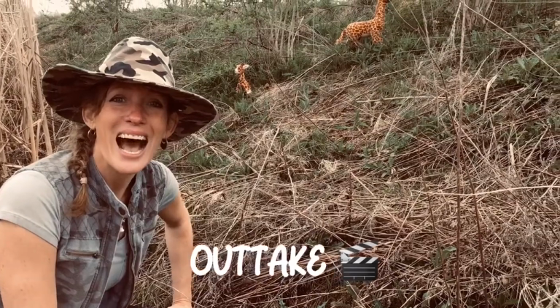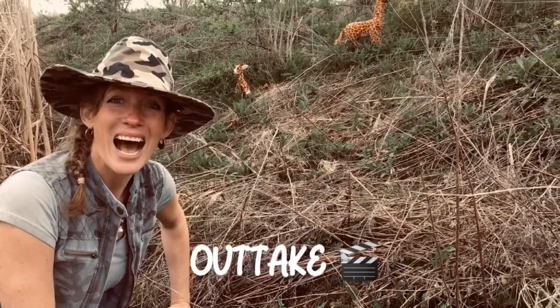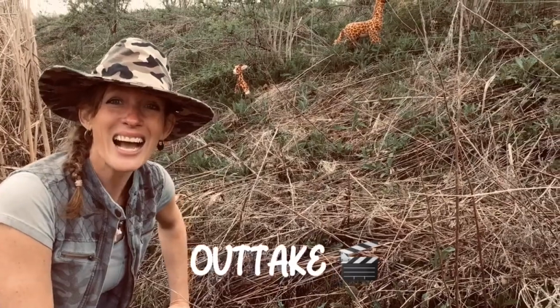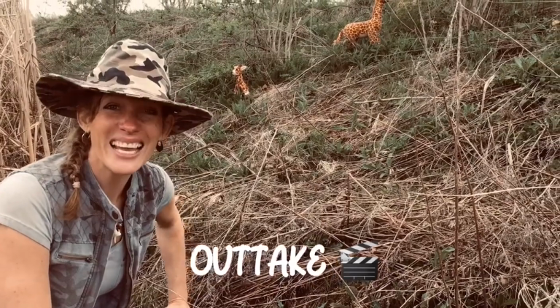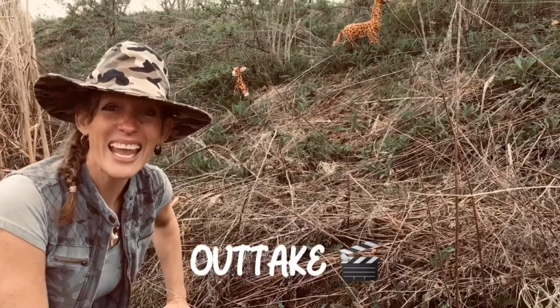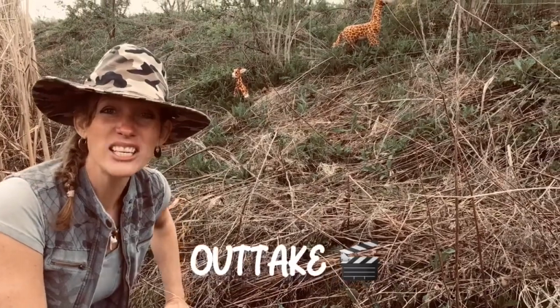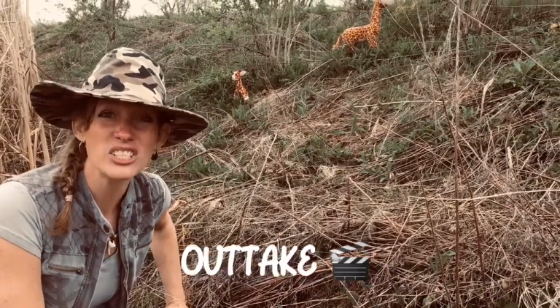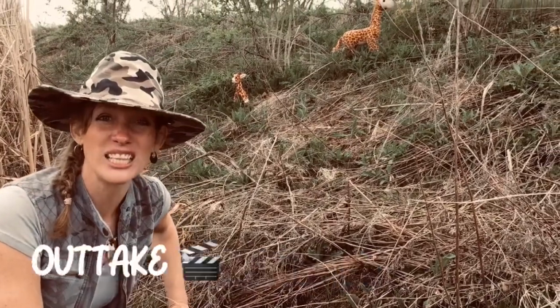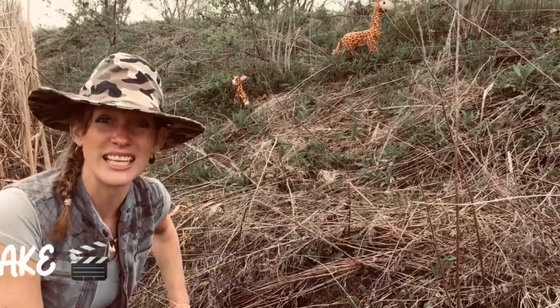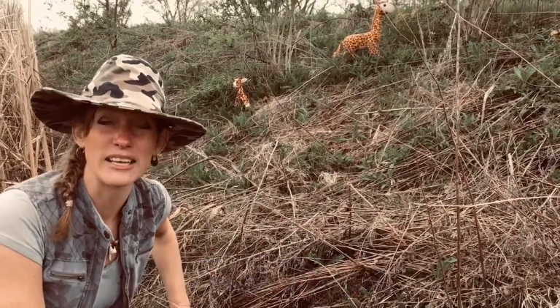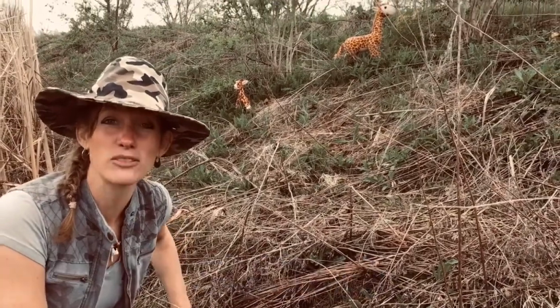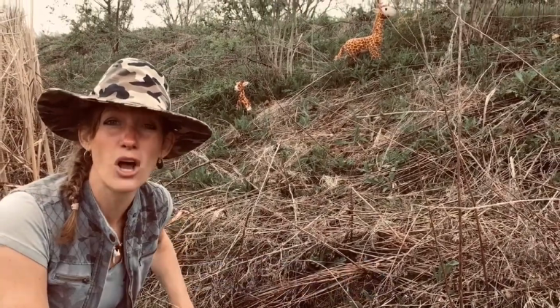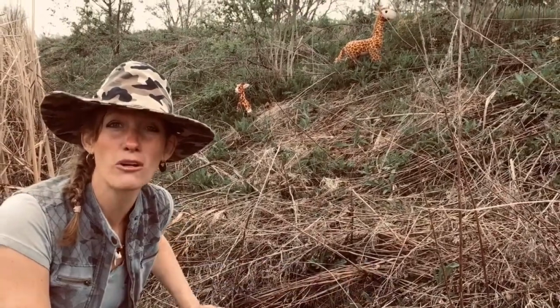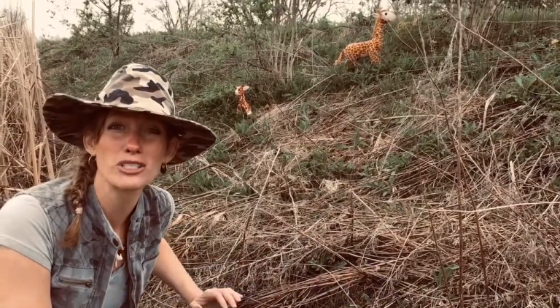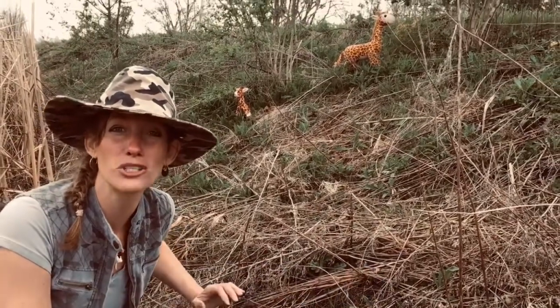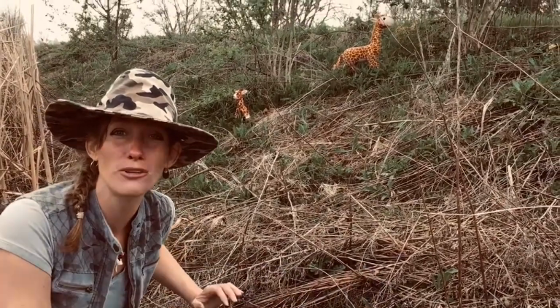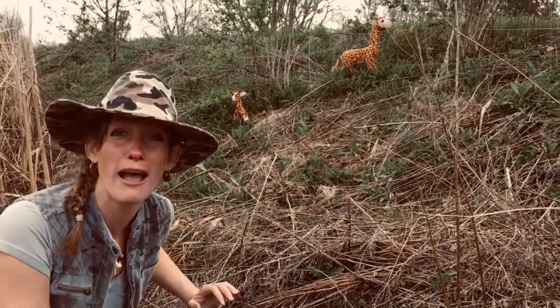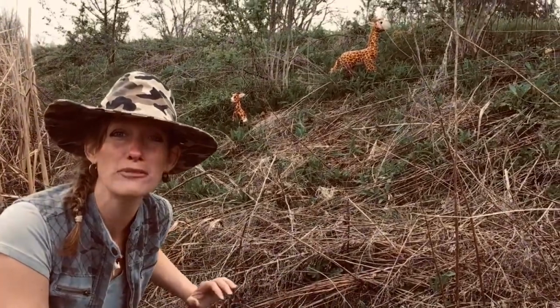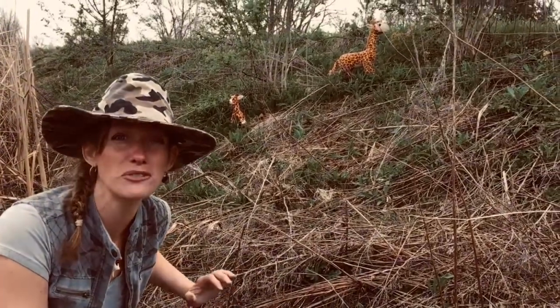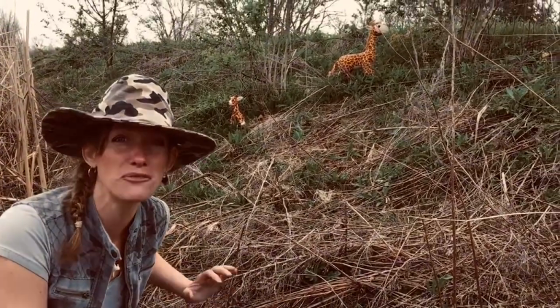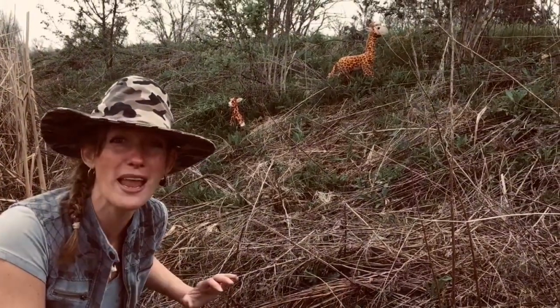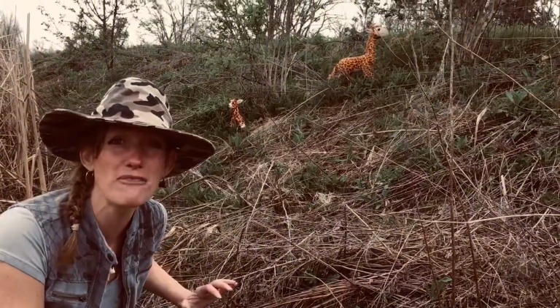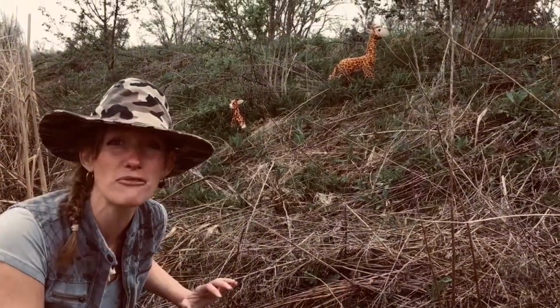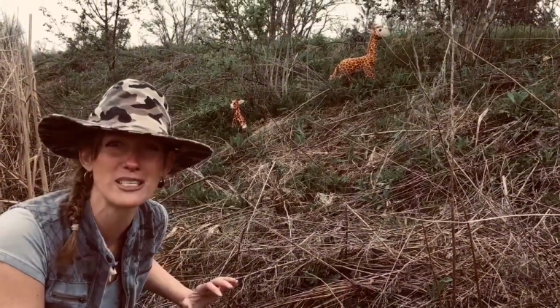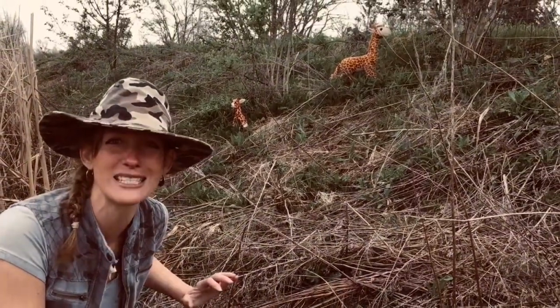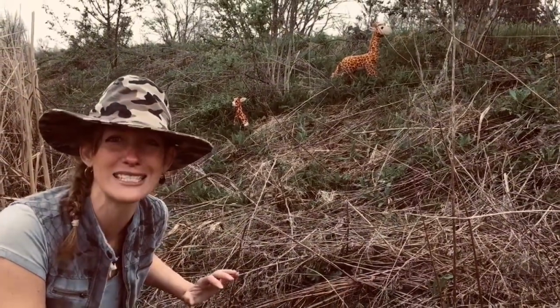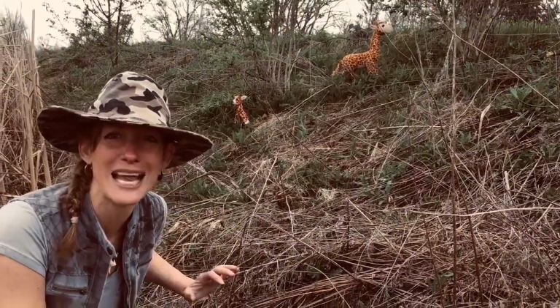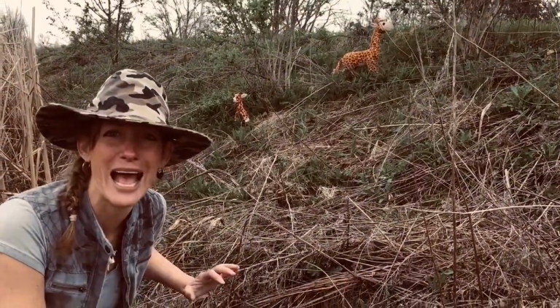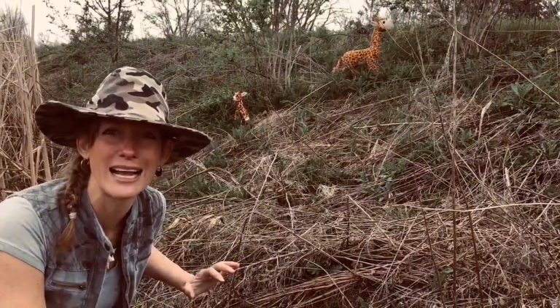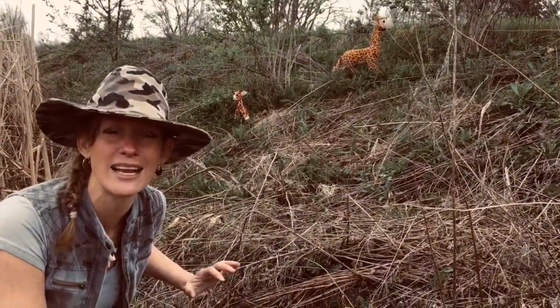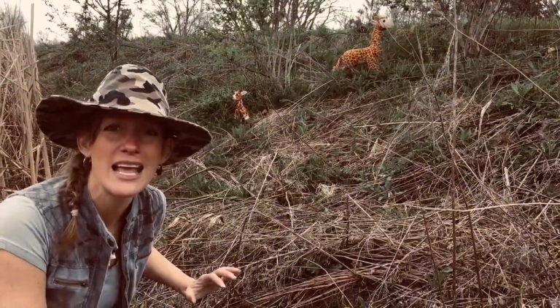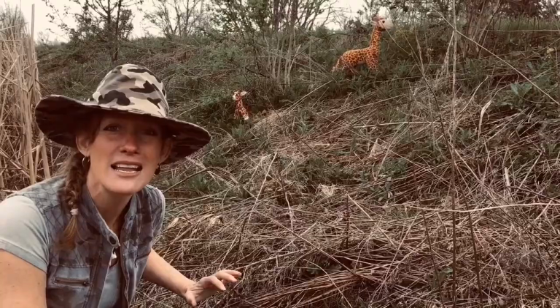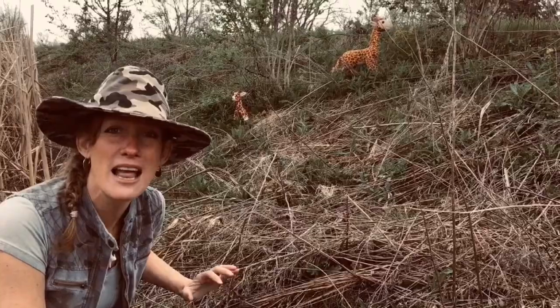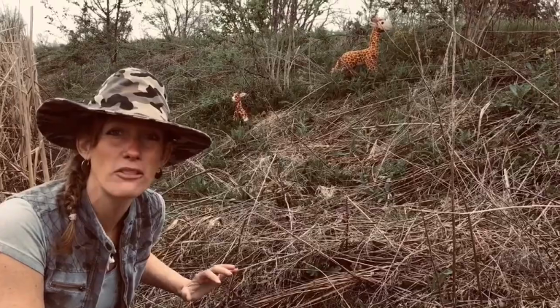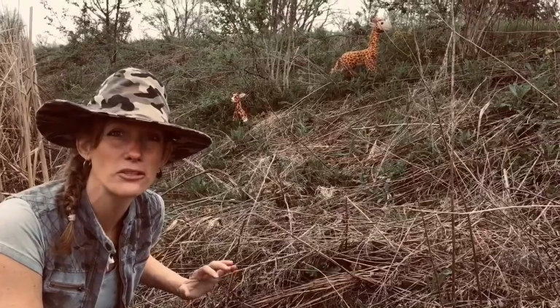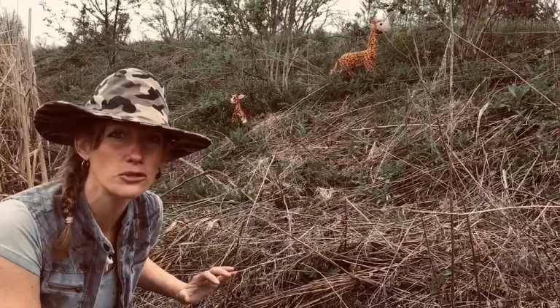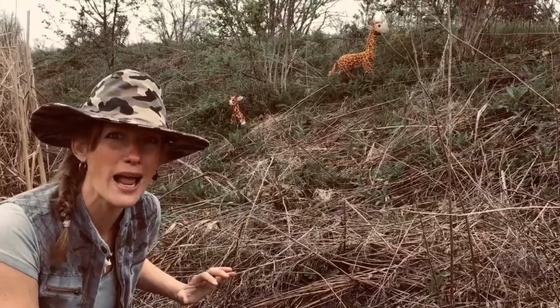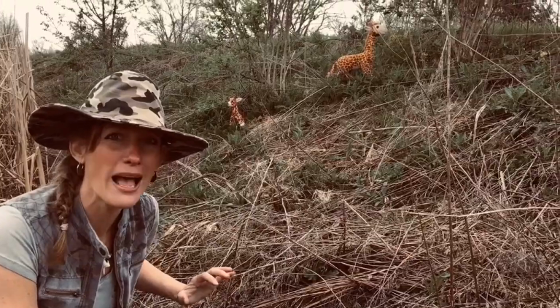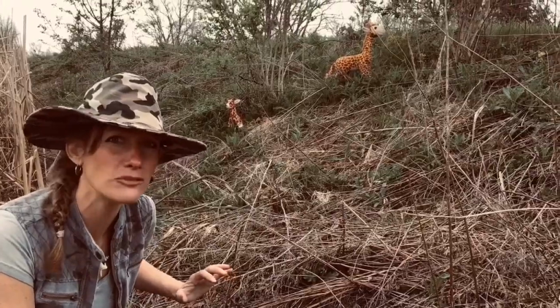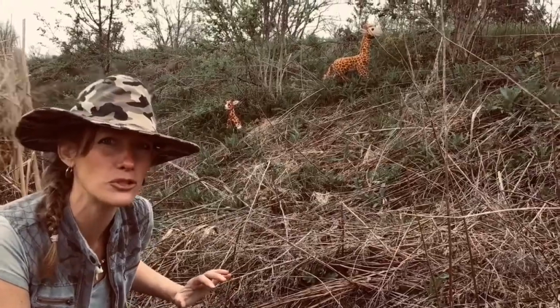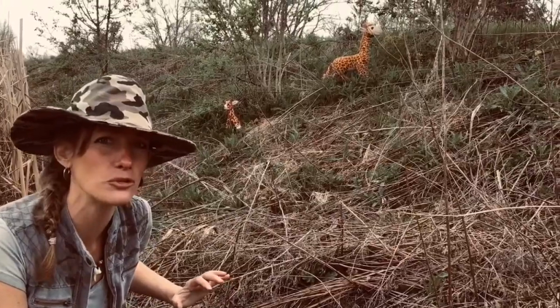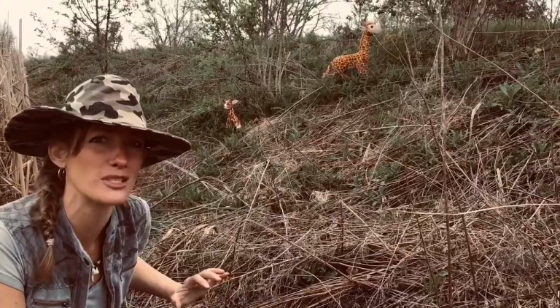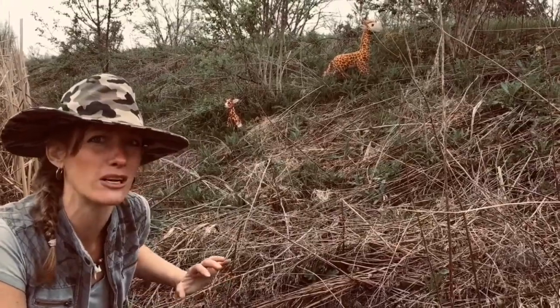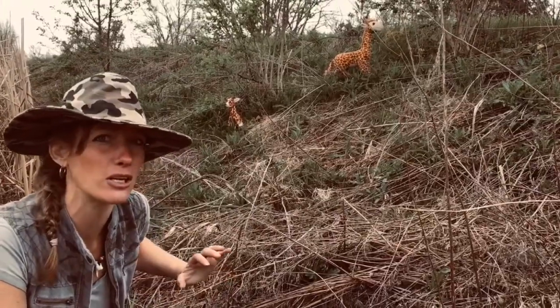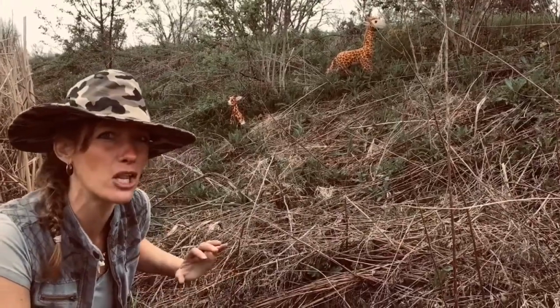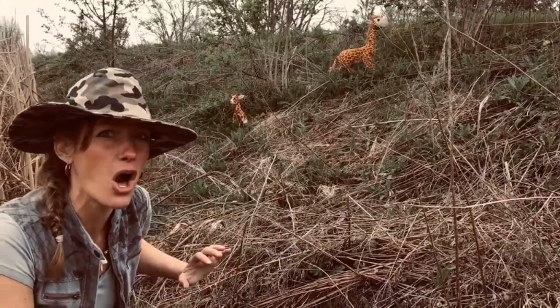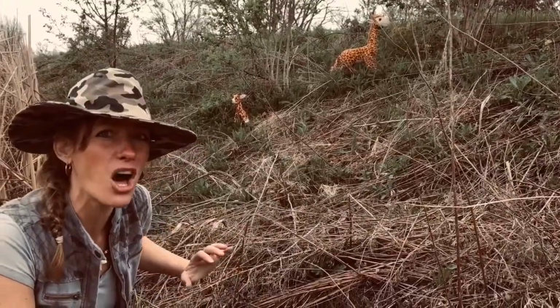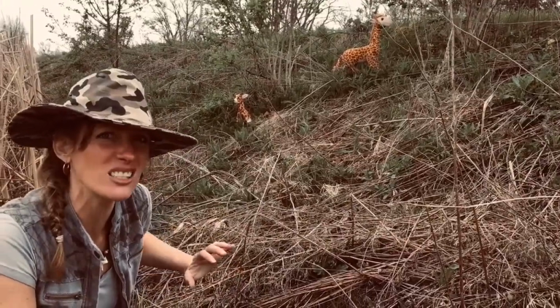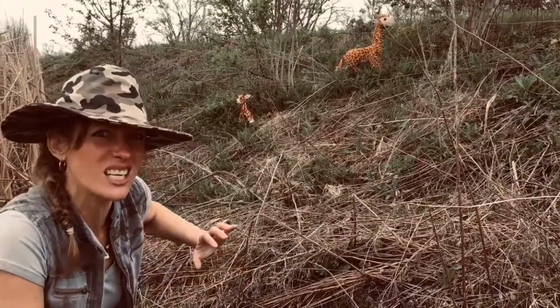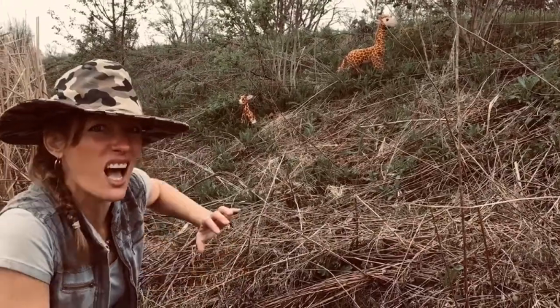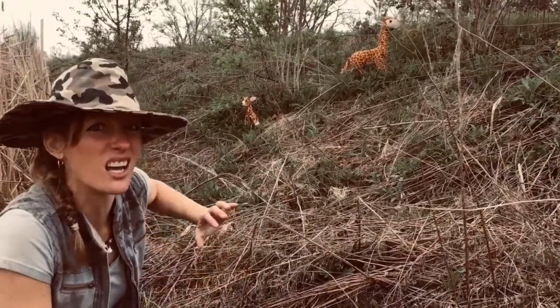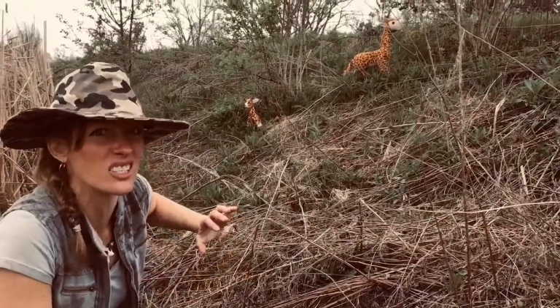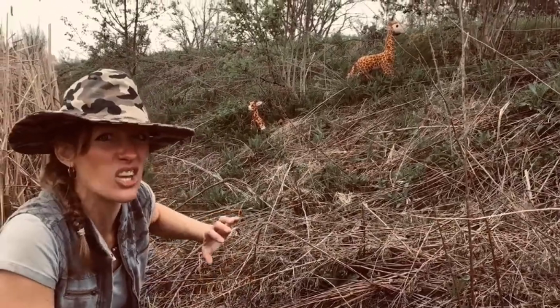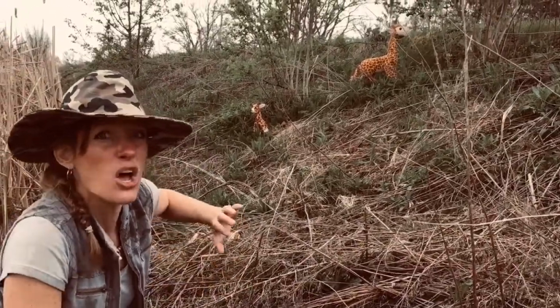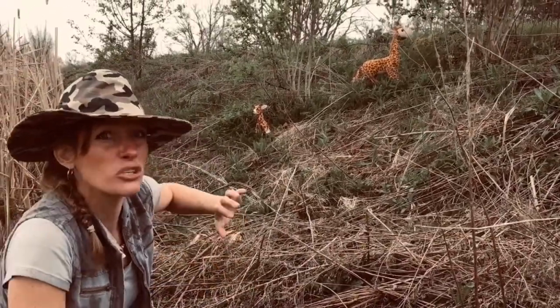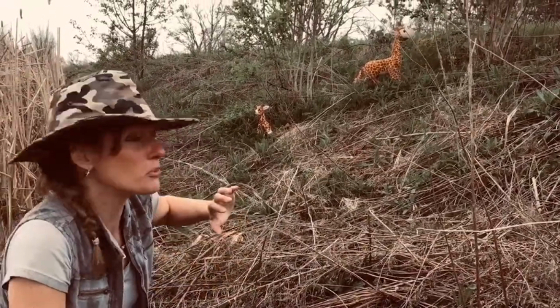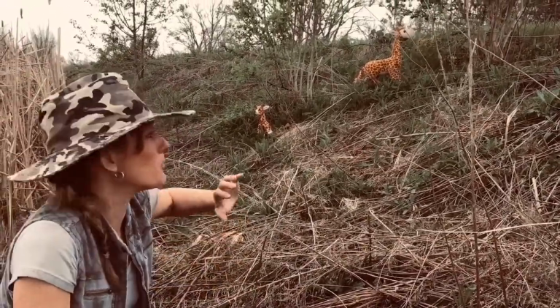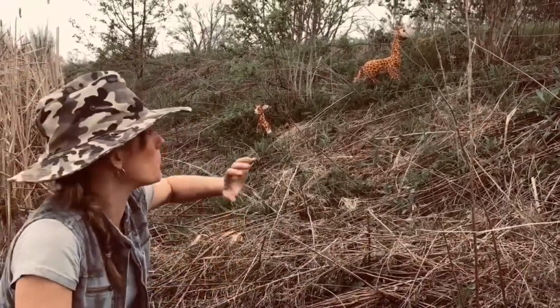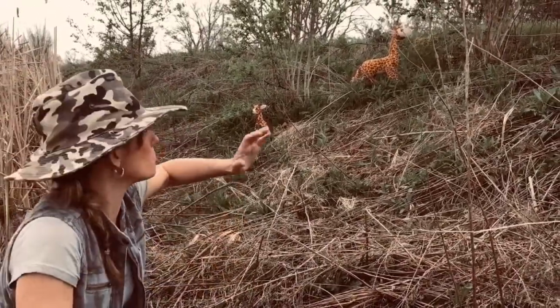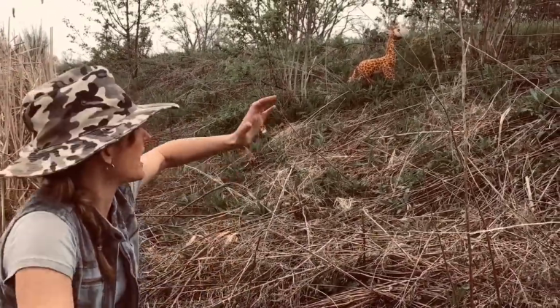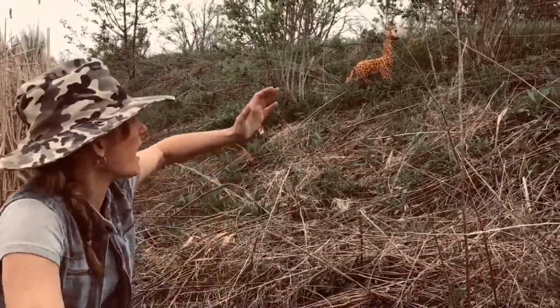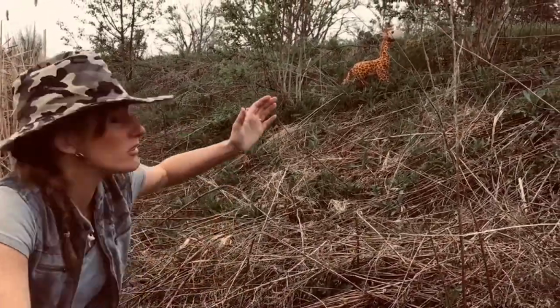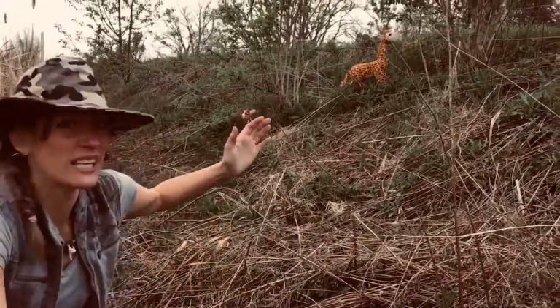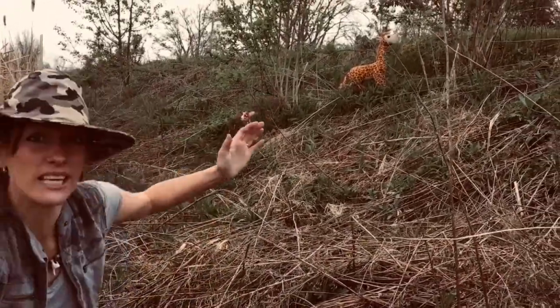Acacia leaves are a giraffe's favorite snack. Now the giraffes use their long tongues to pull down leaves.